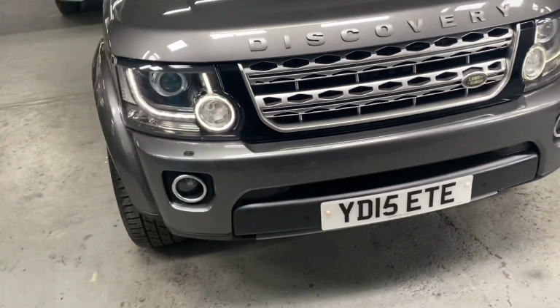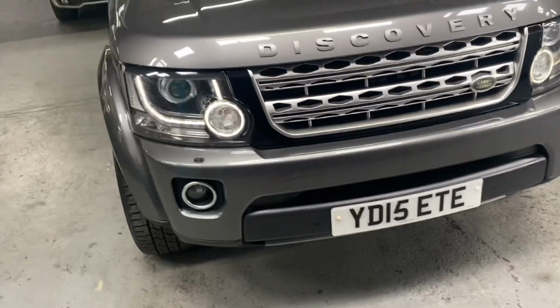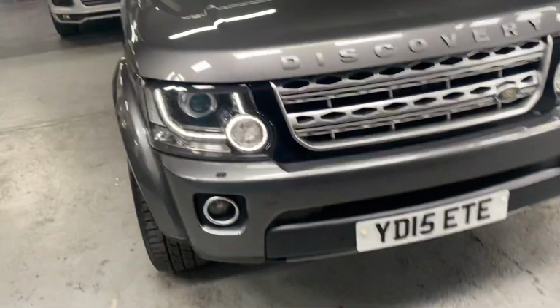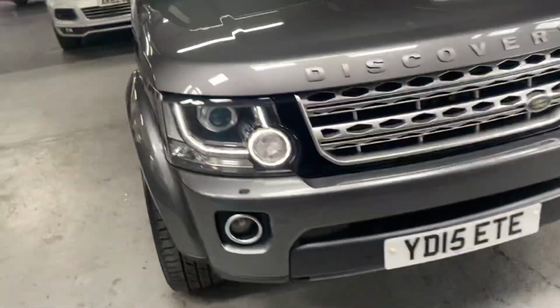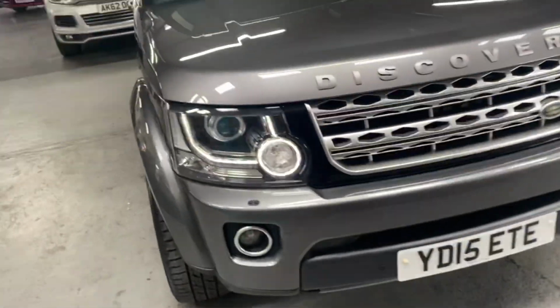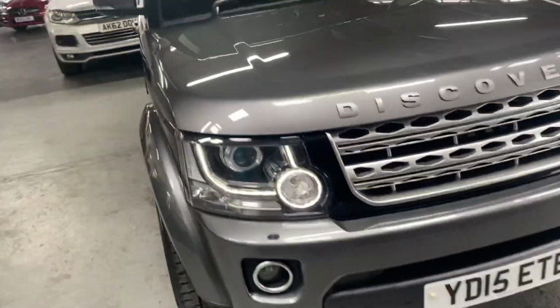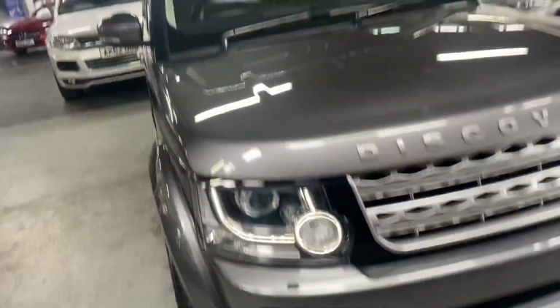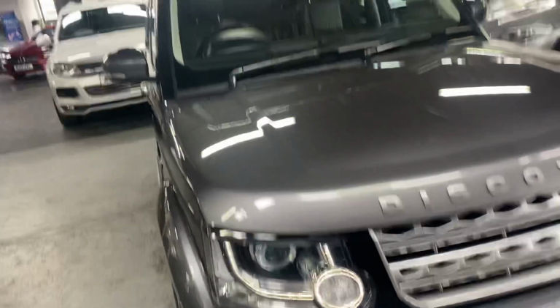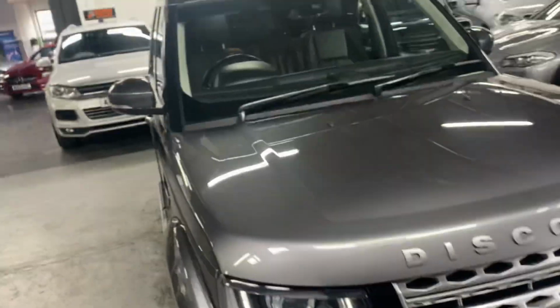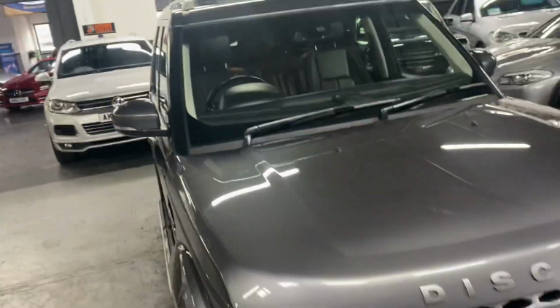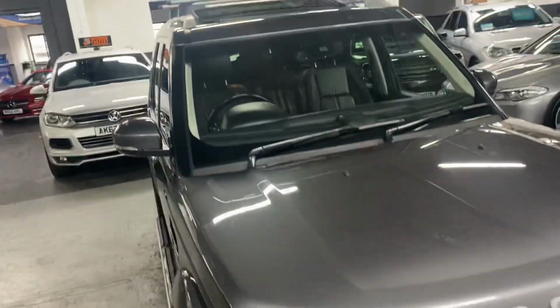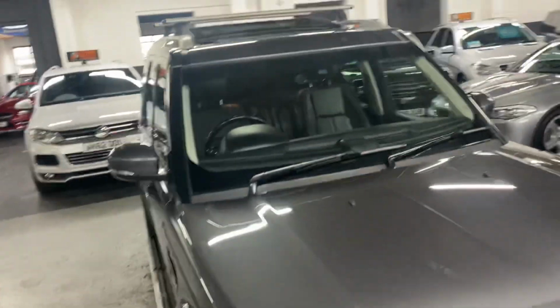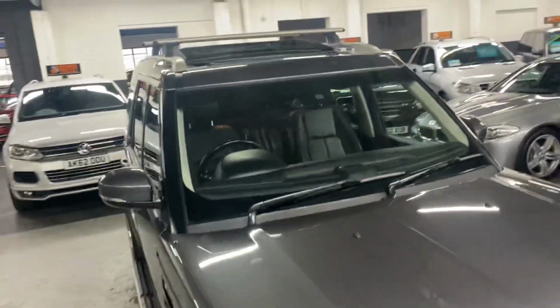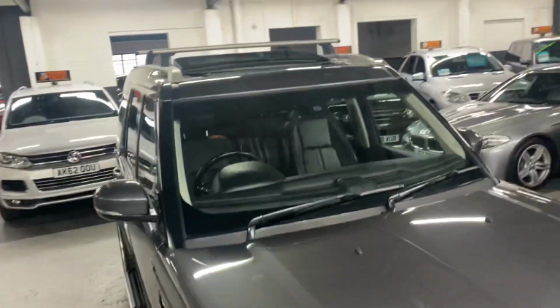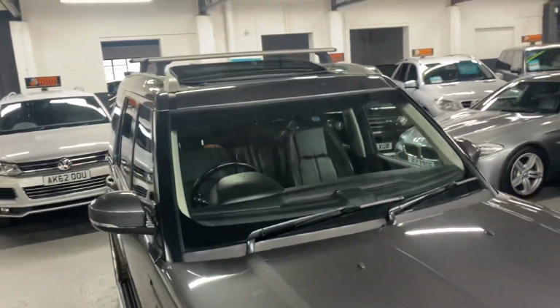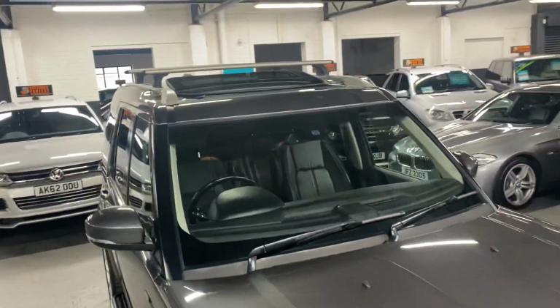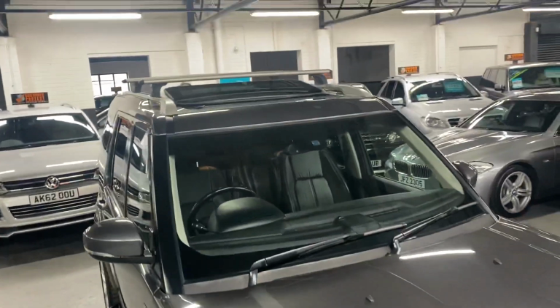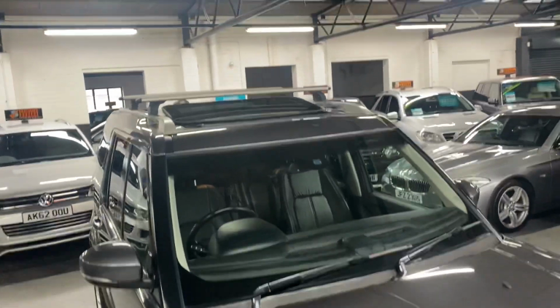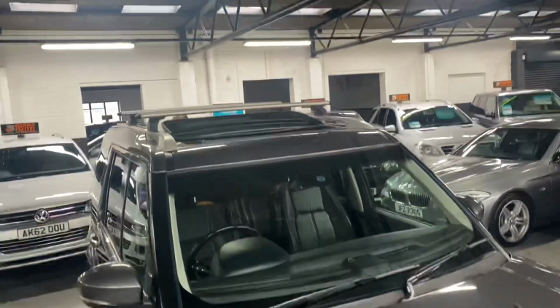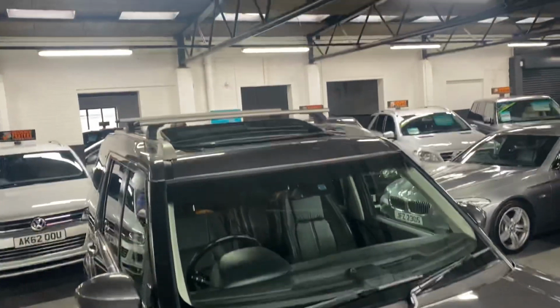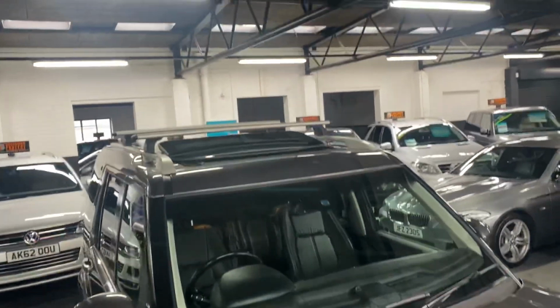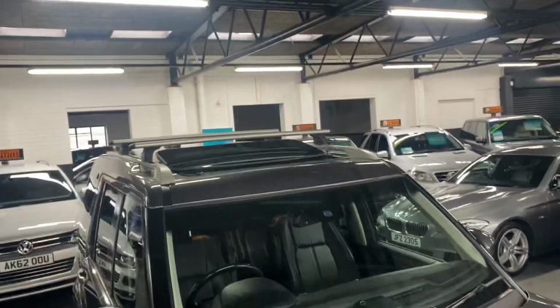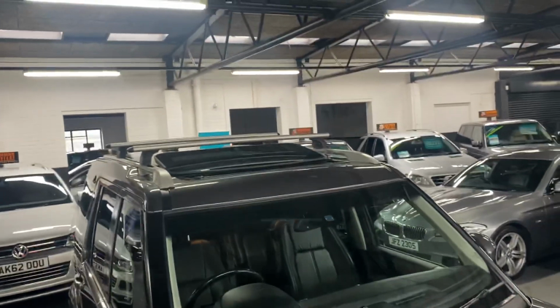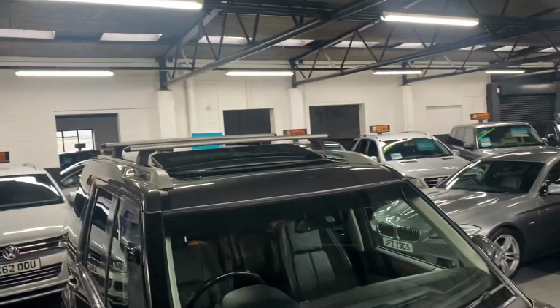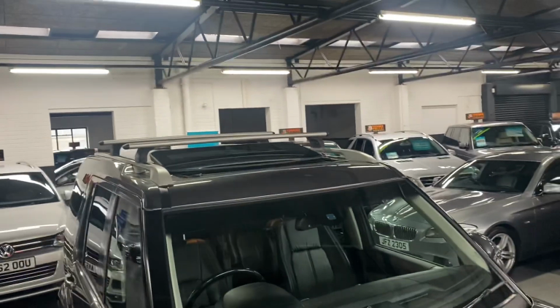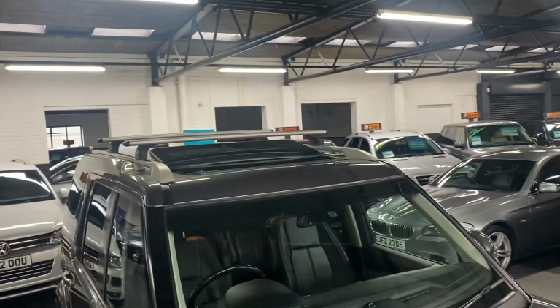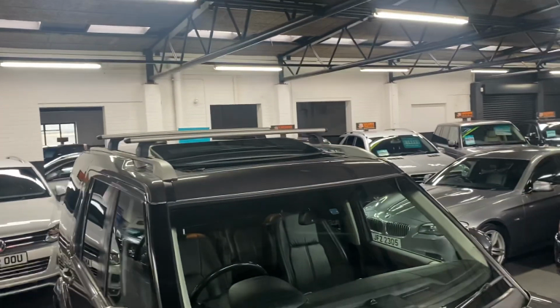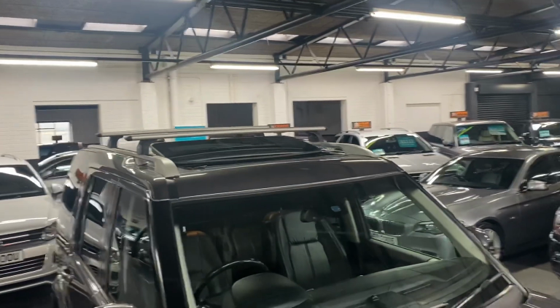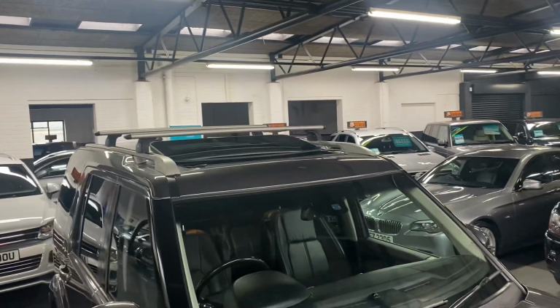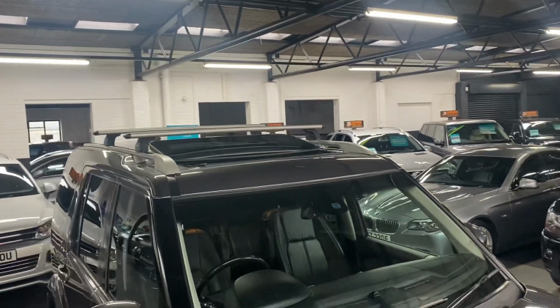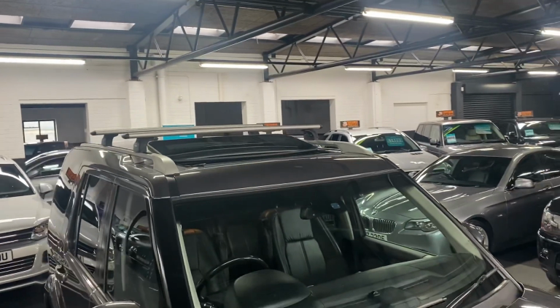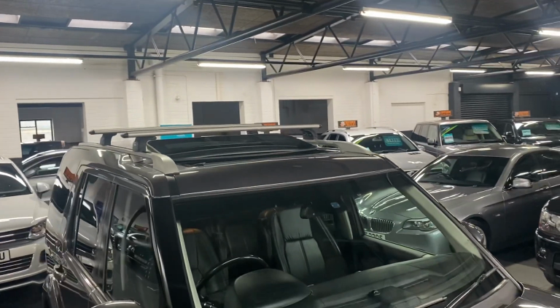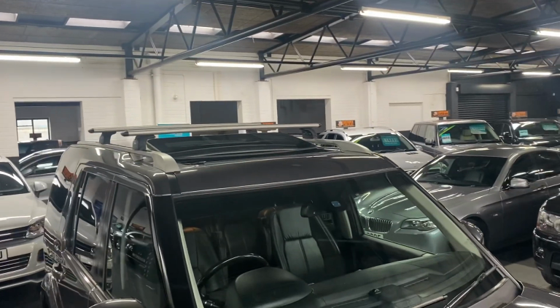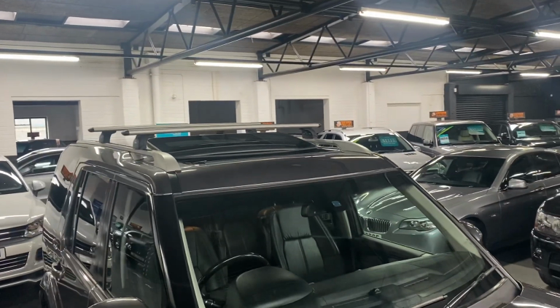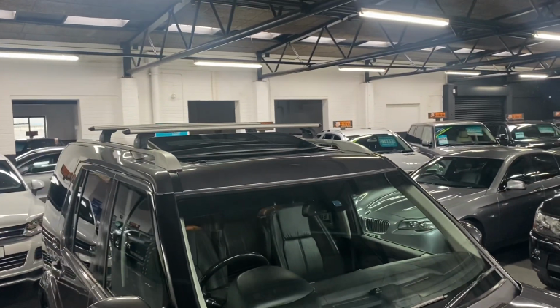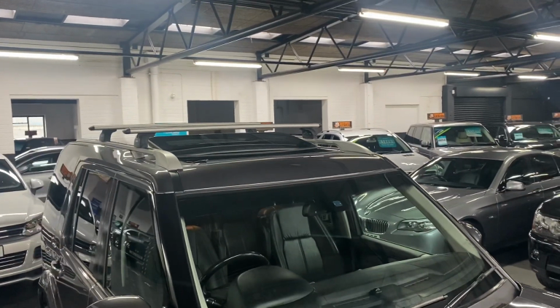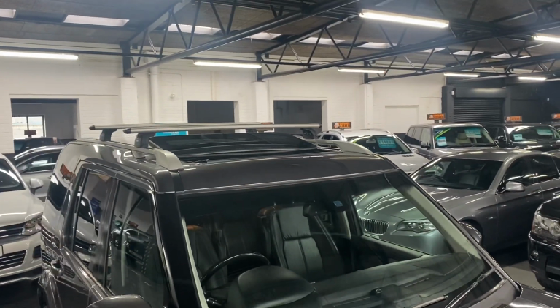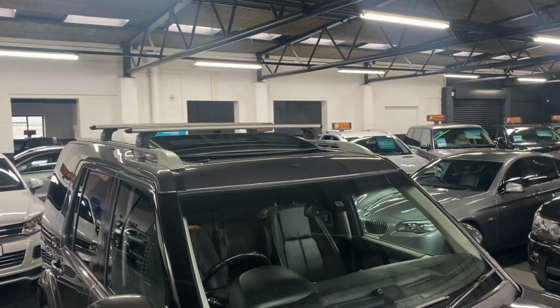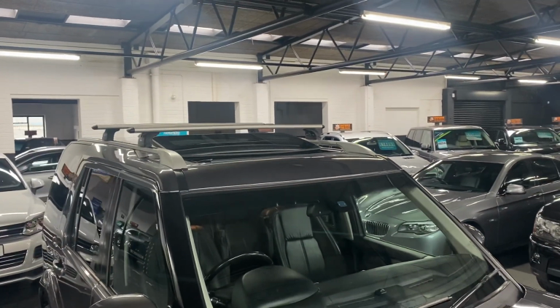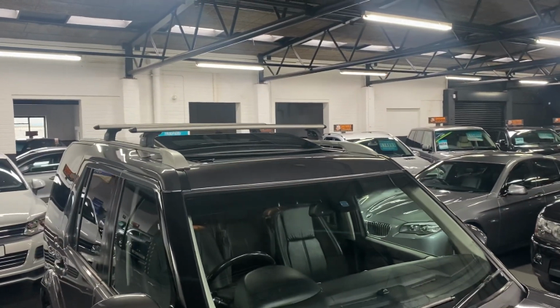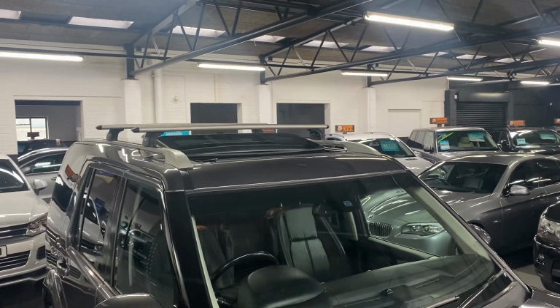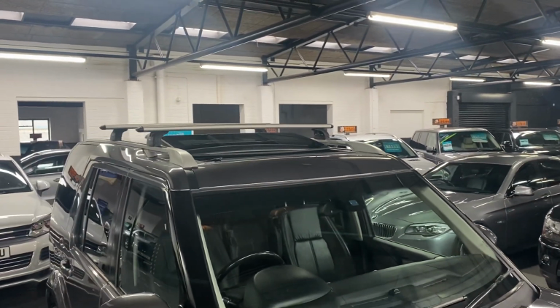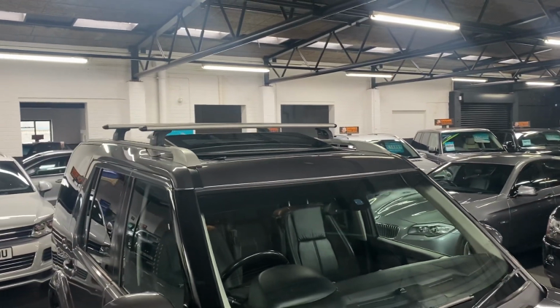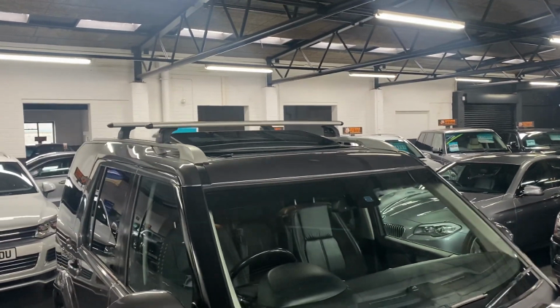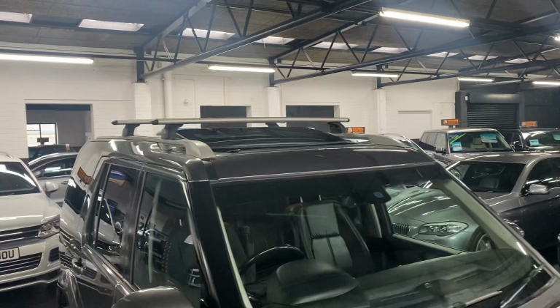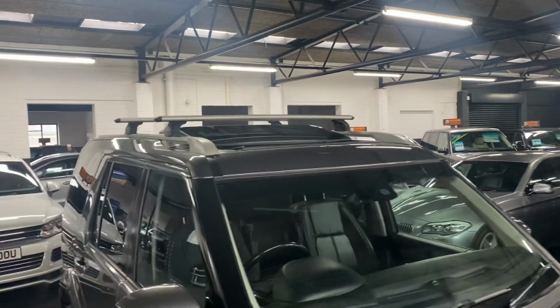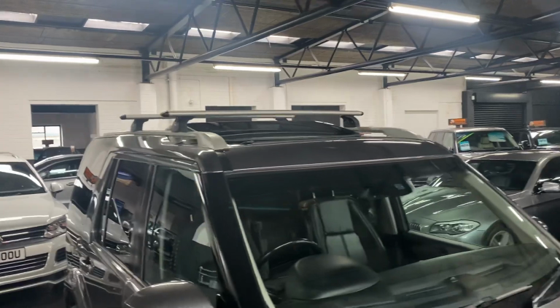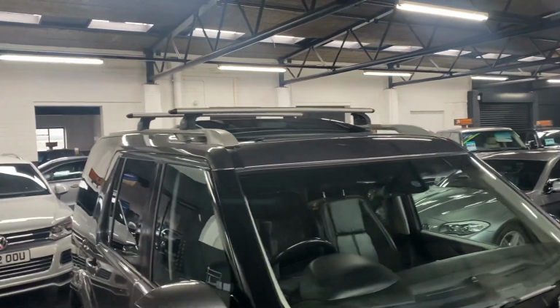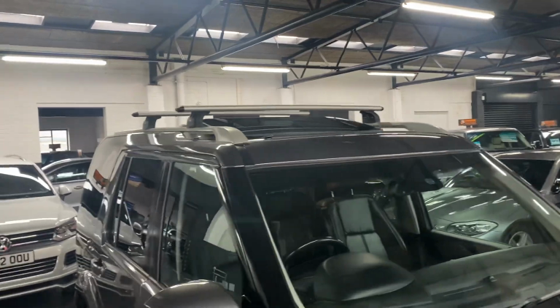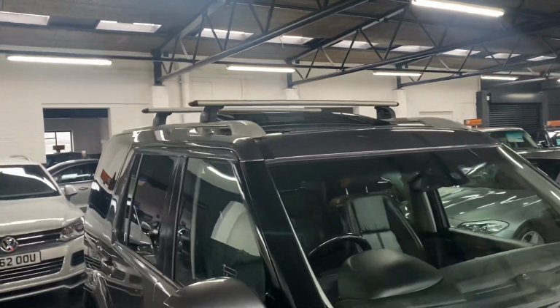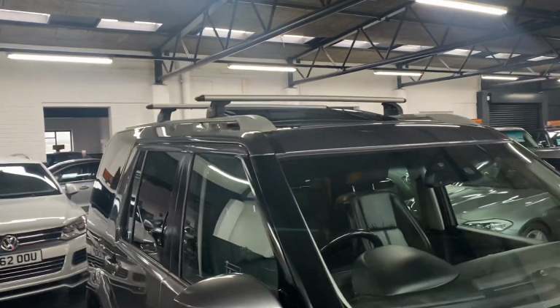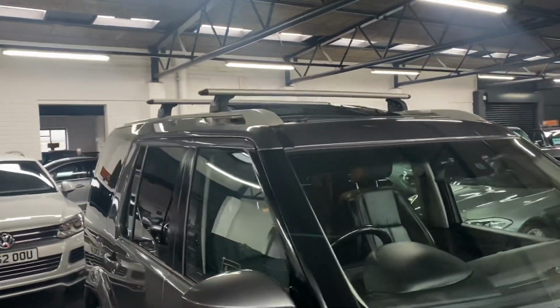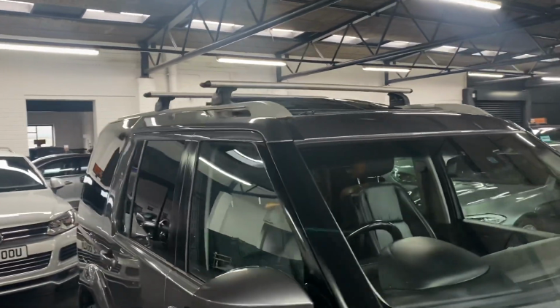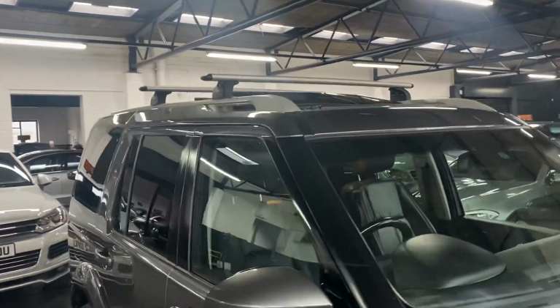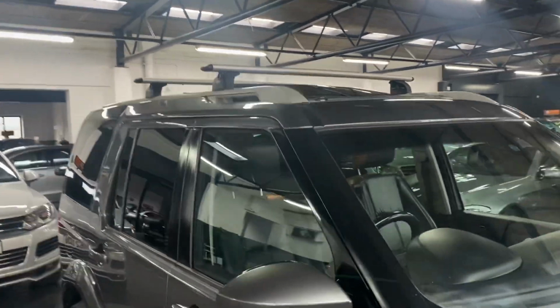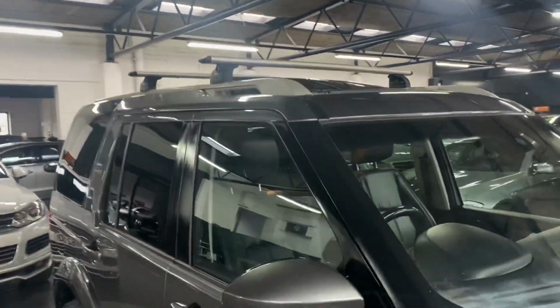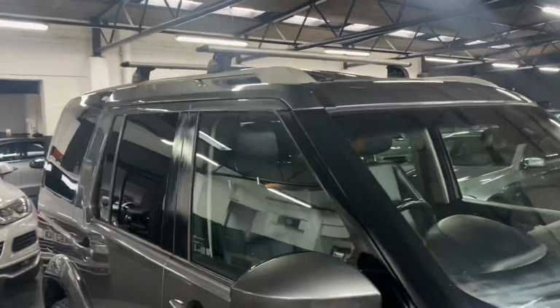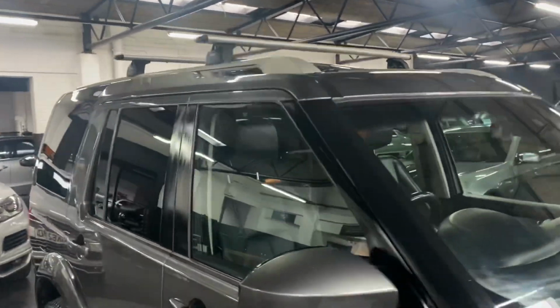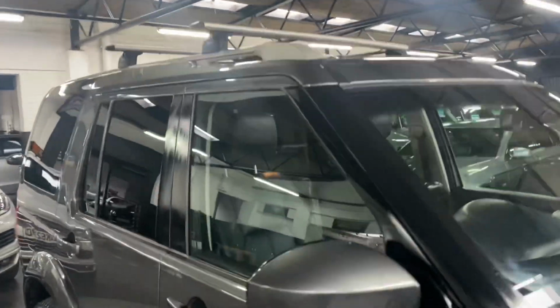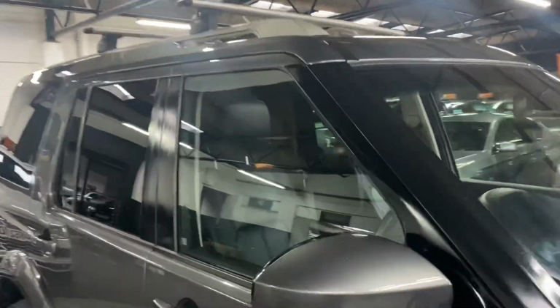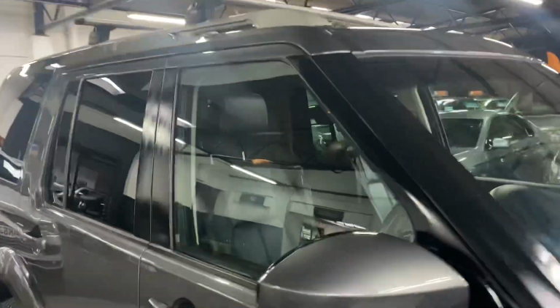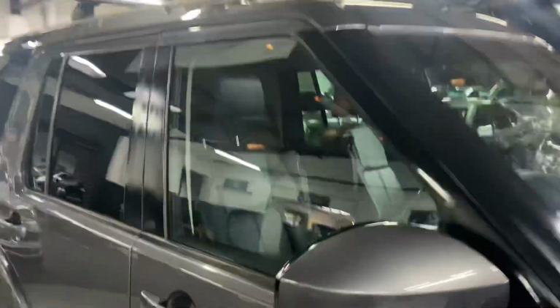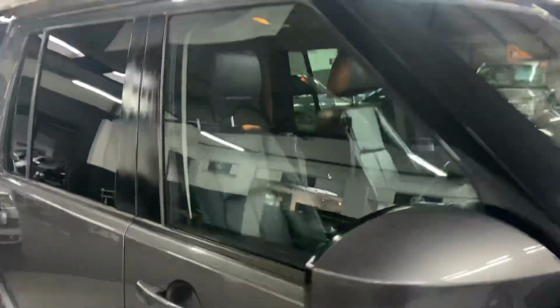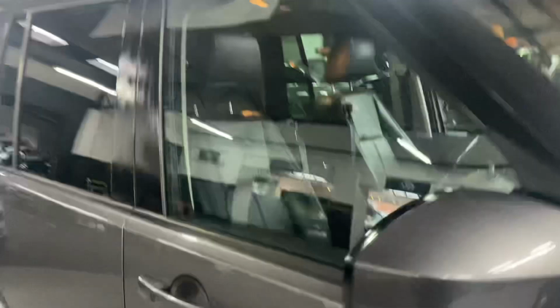Being the HSE, this one has got triple sunroofs. The front one's tilt and slide, and the two rear ones are fixed. I'll show you those when we go inside now.